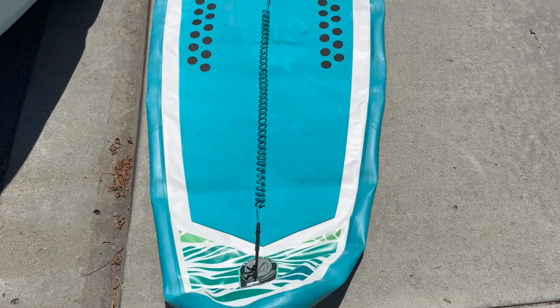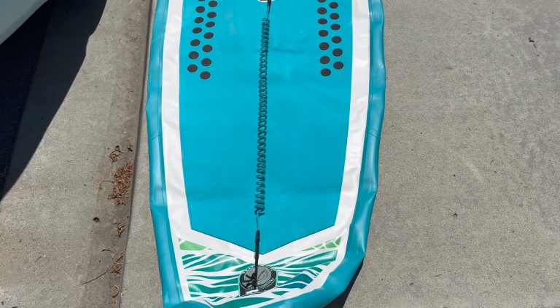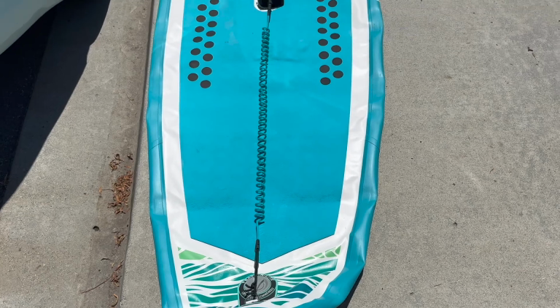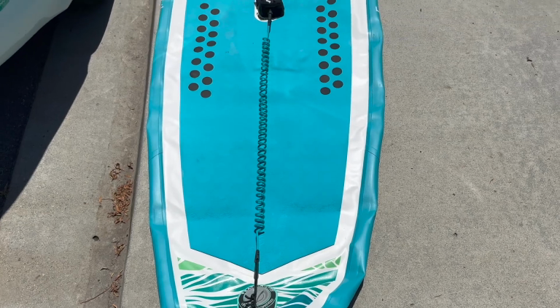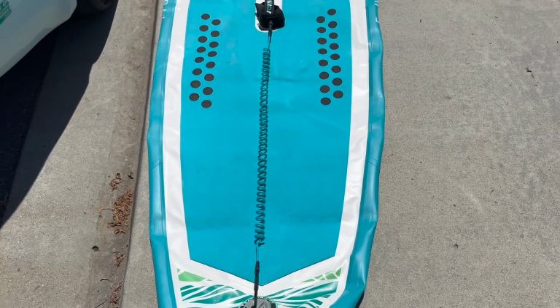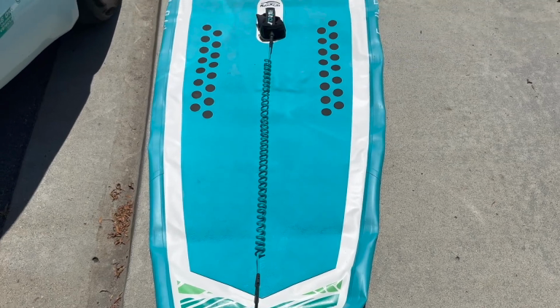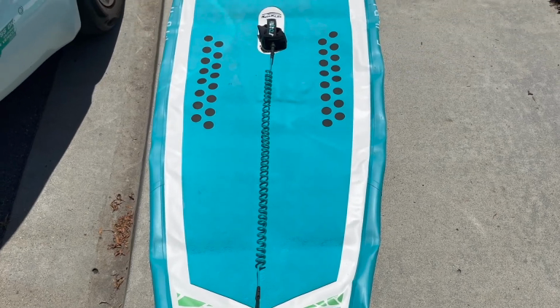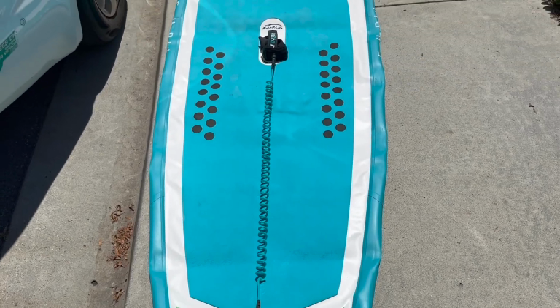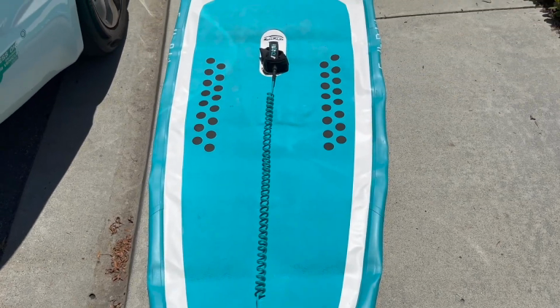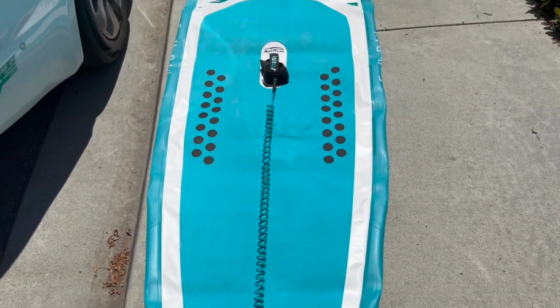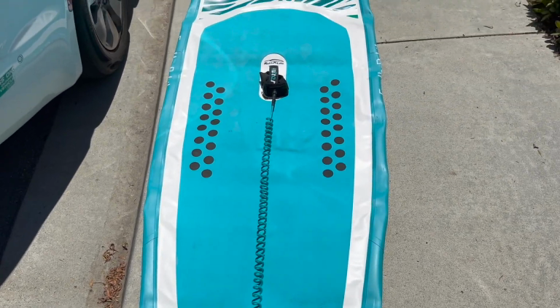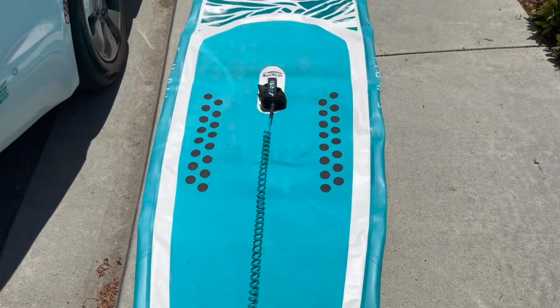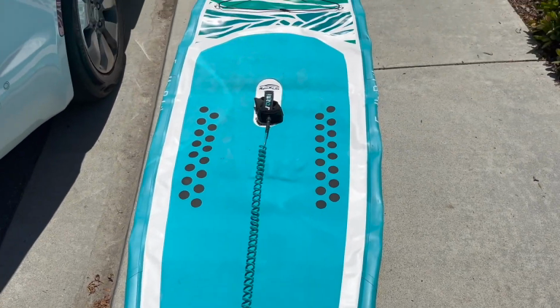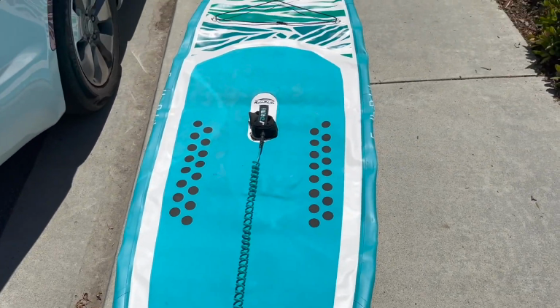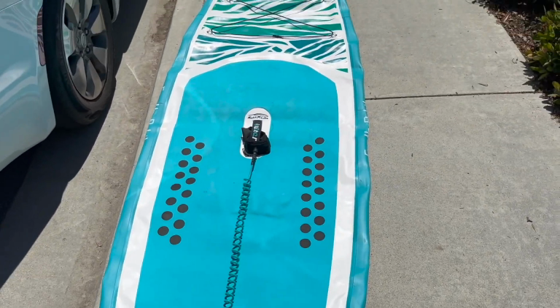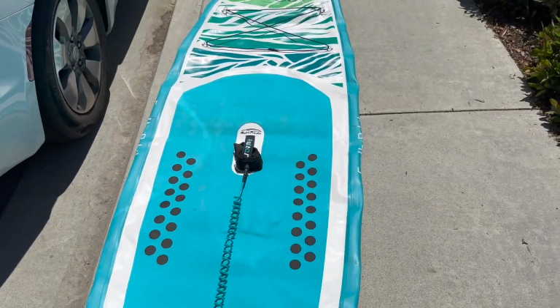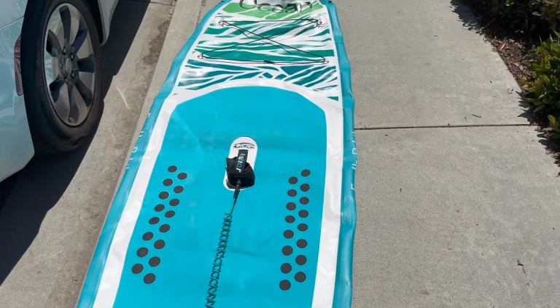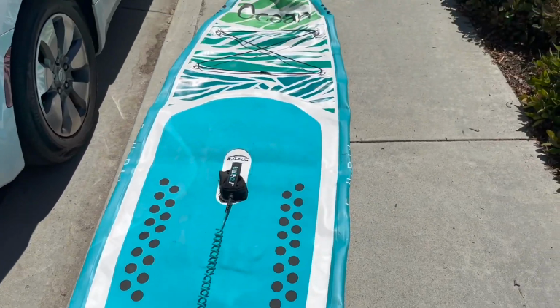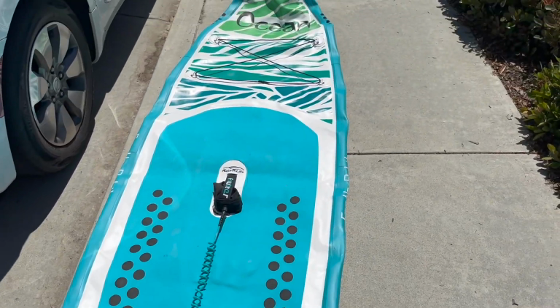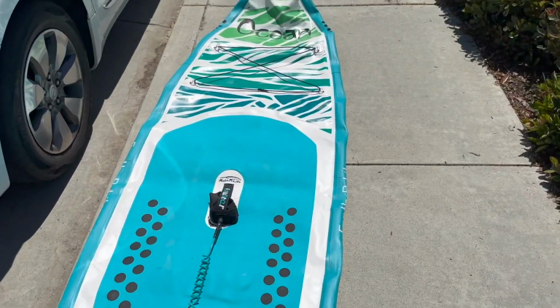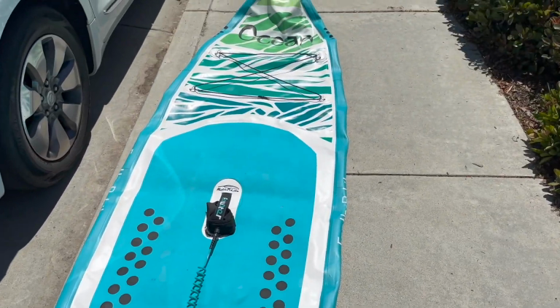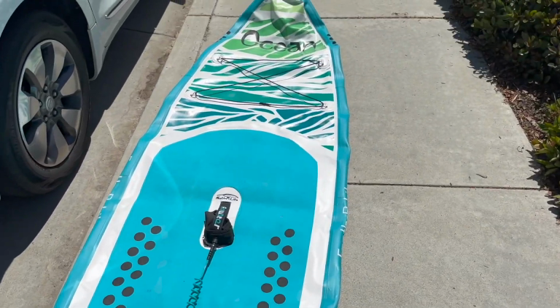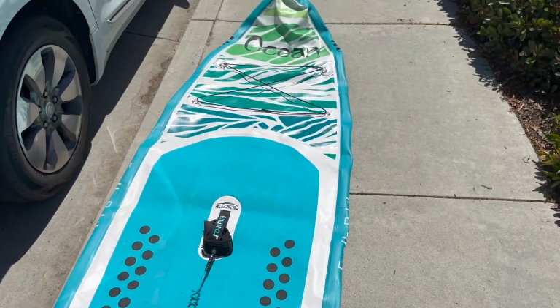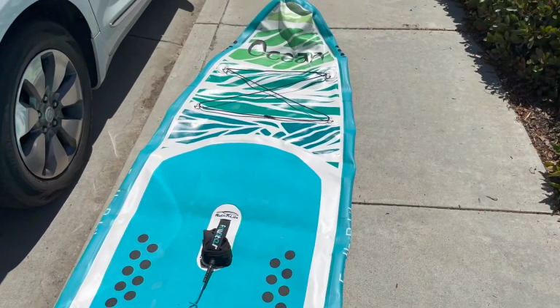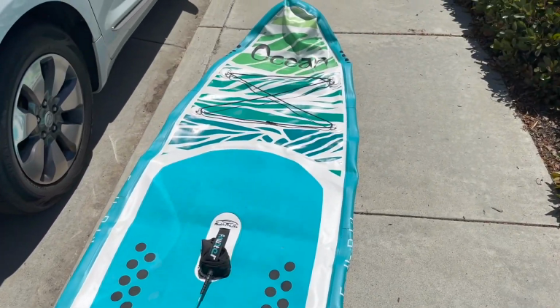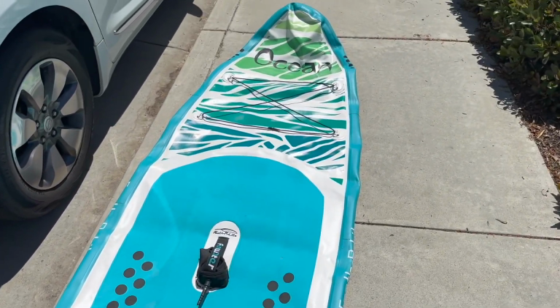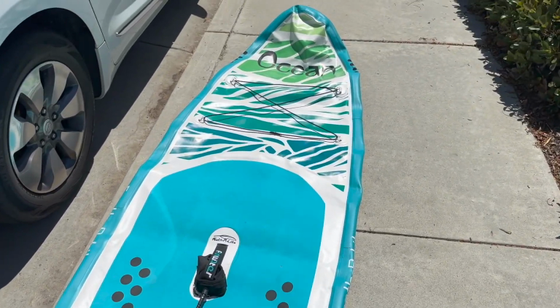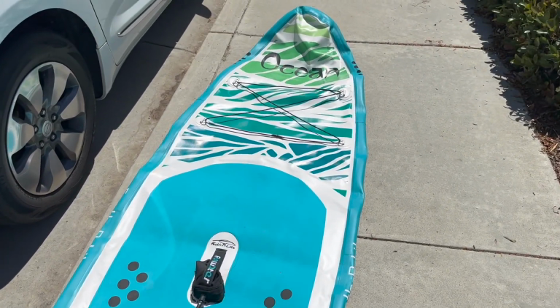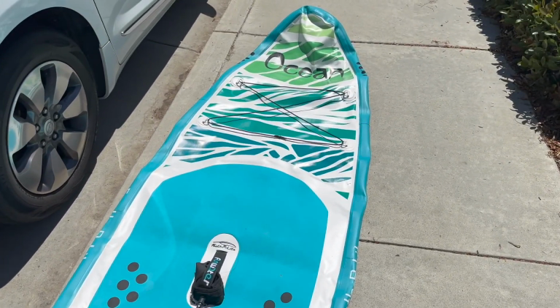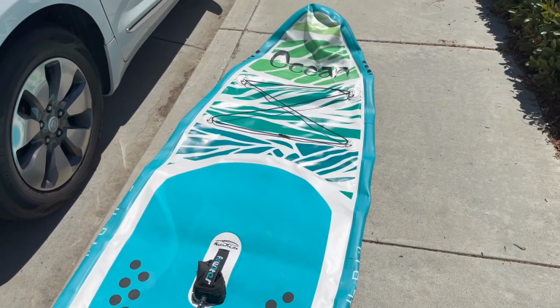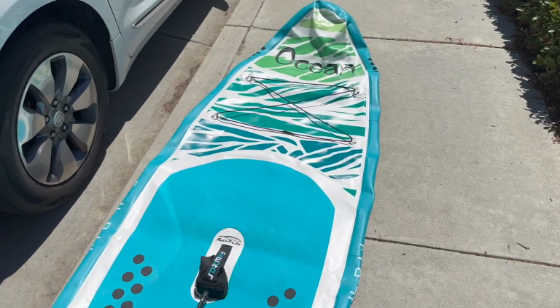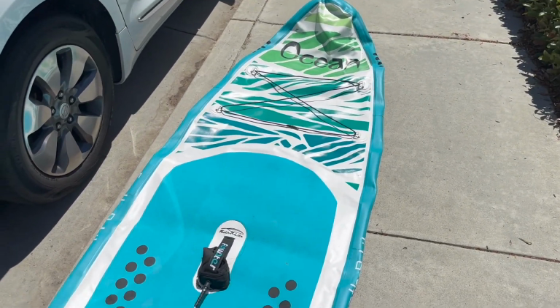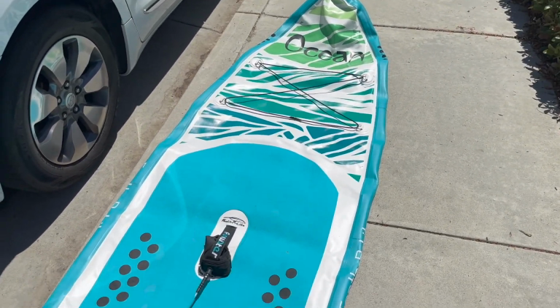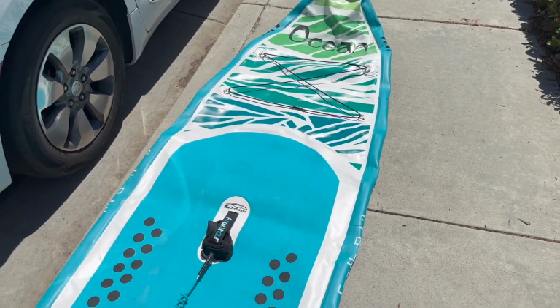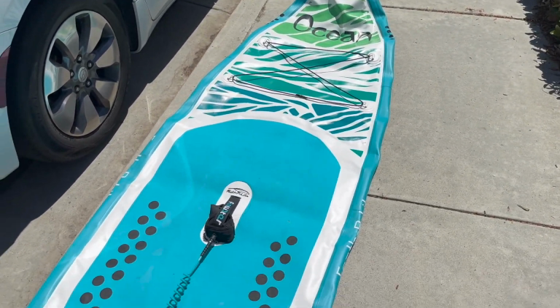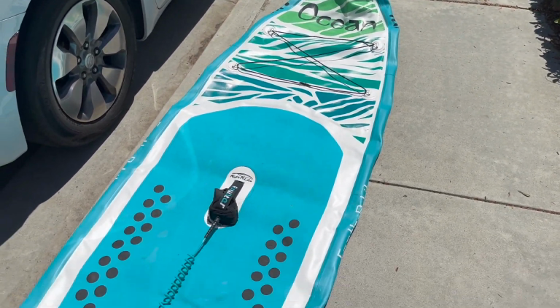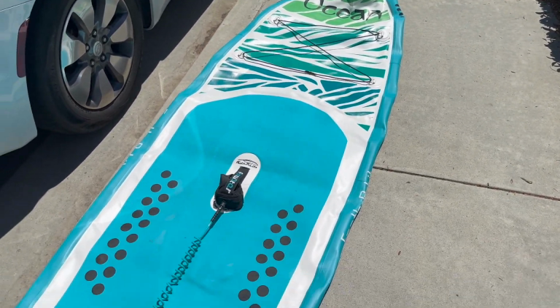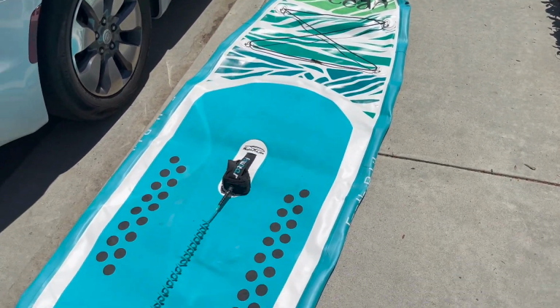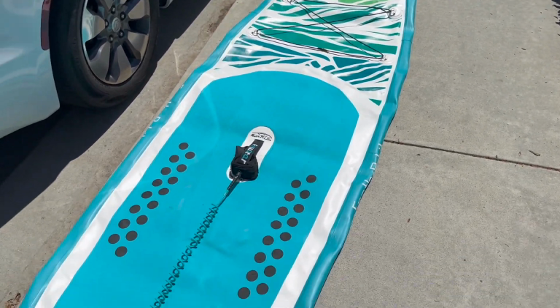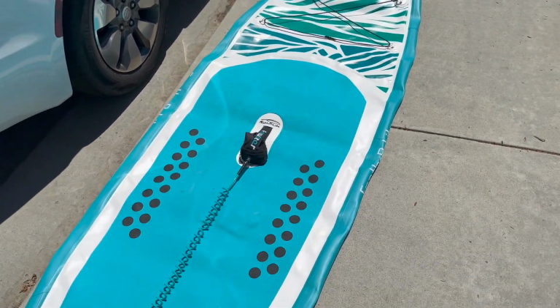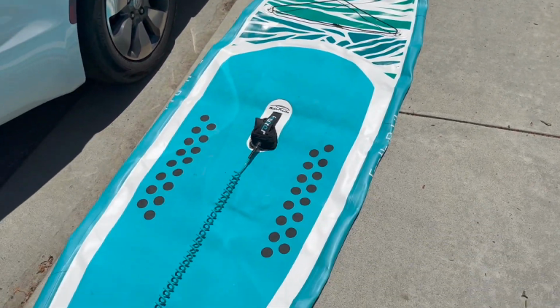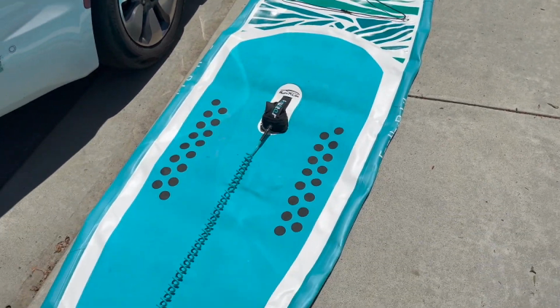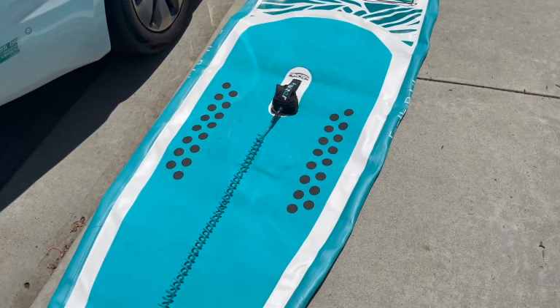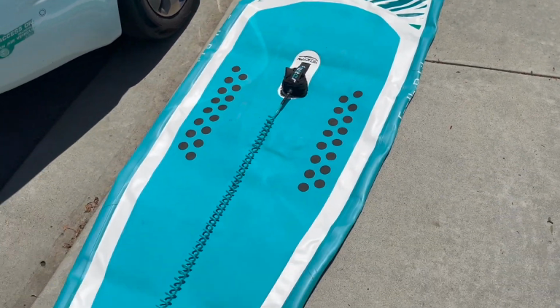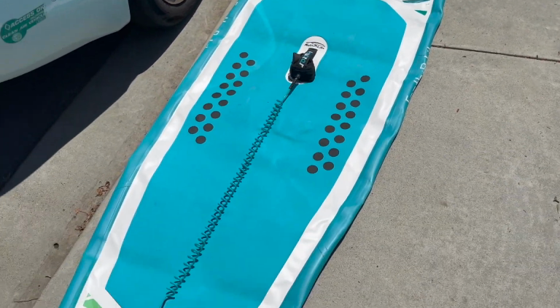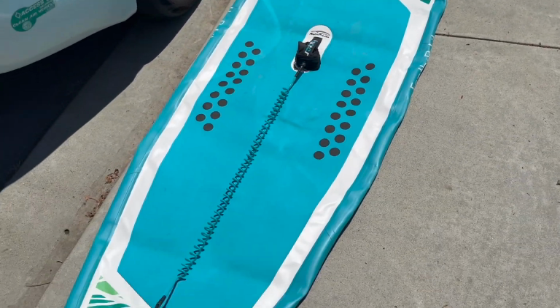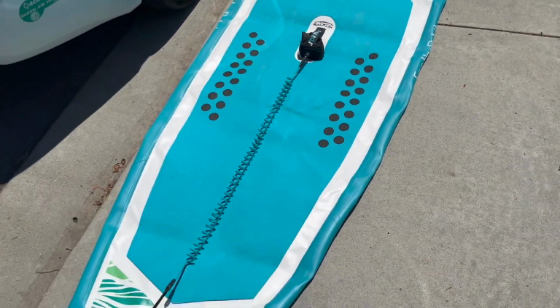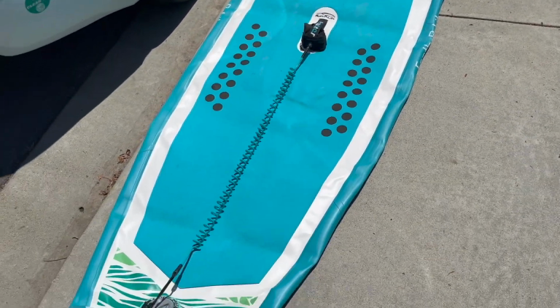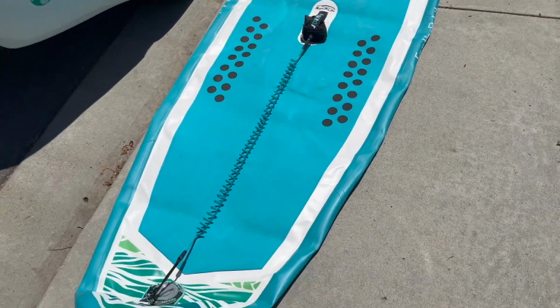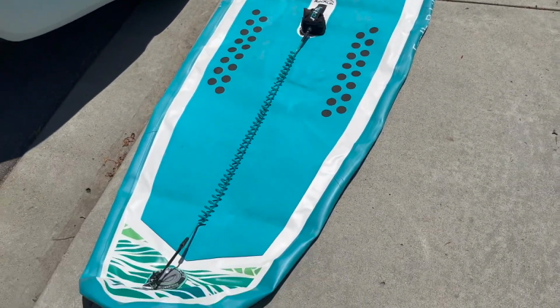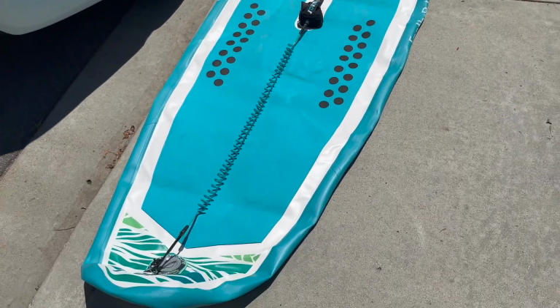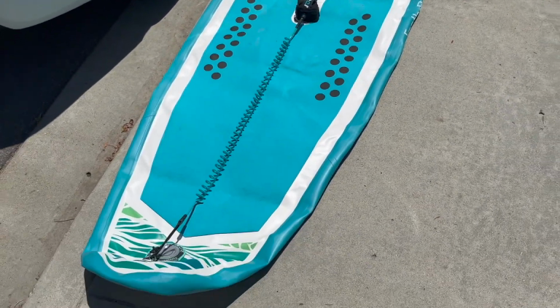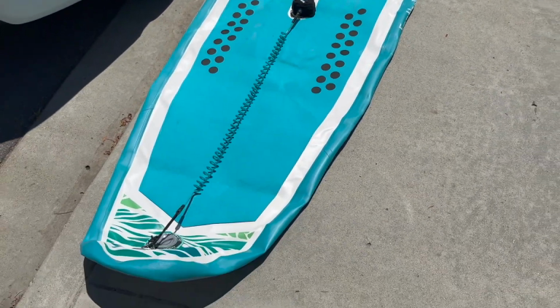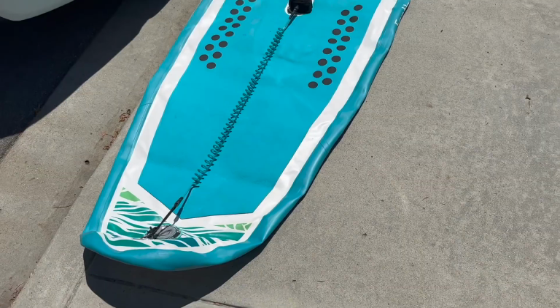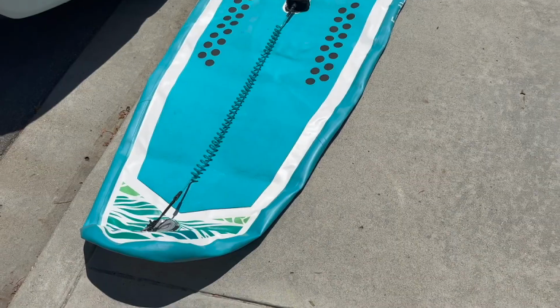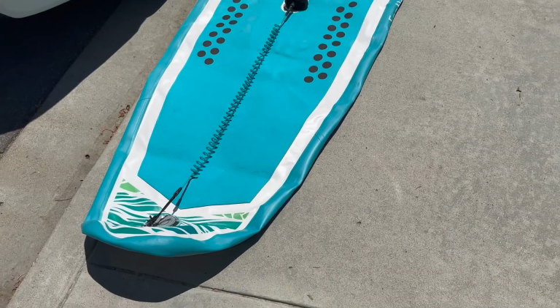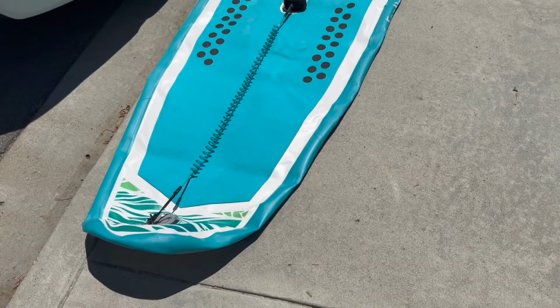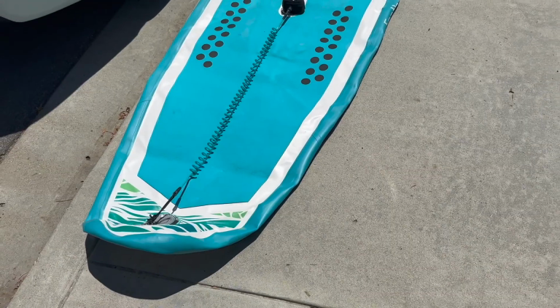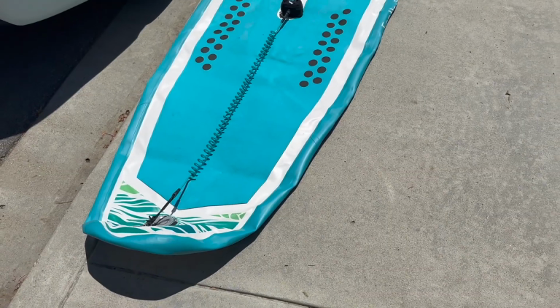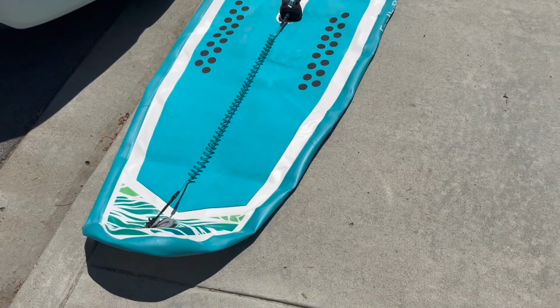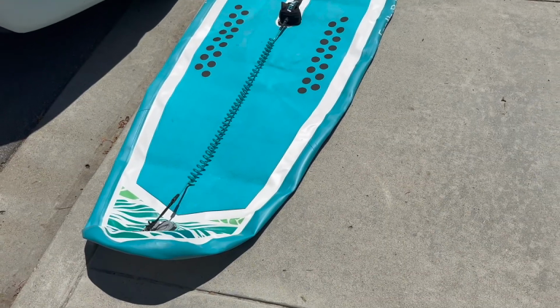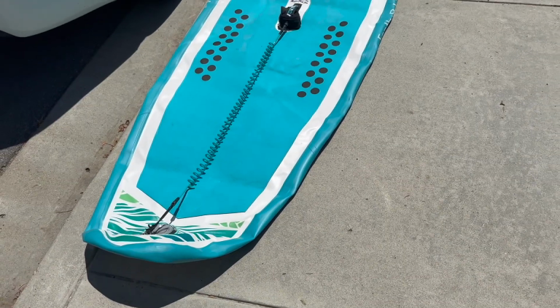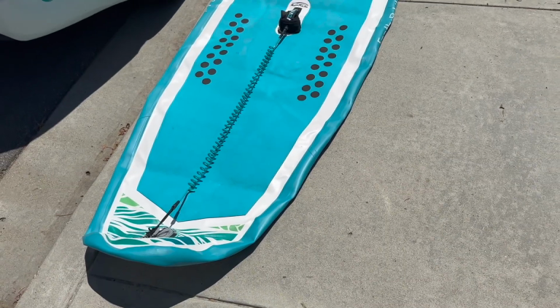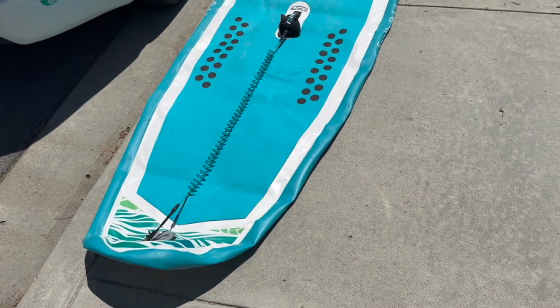We got this stand-up paddle board. It's amazing. We're going to show you how to fill it and then we'll be taking it to the lagoon here.